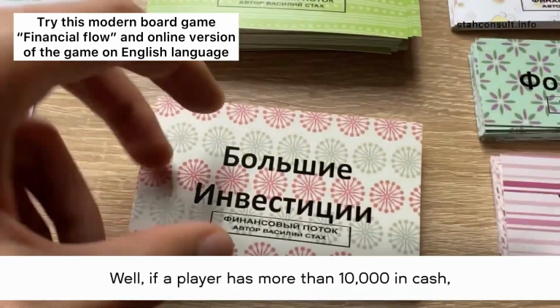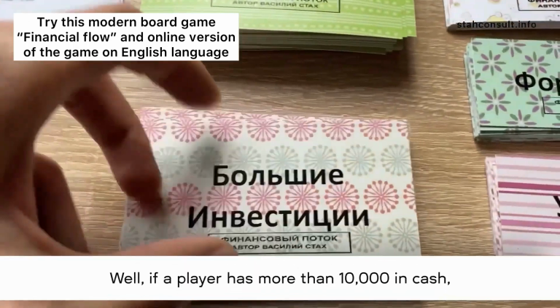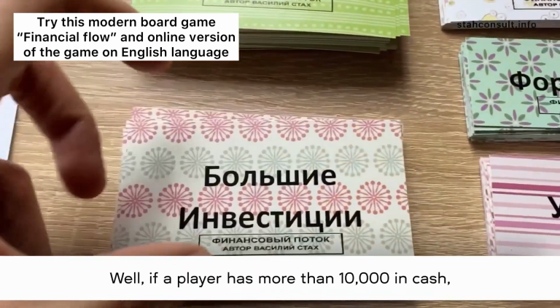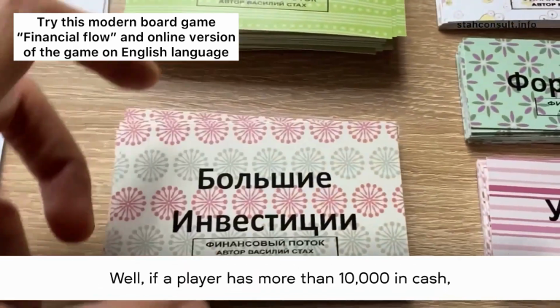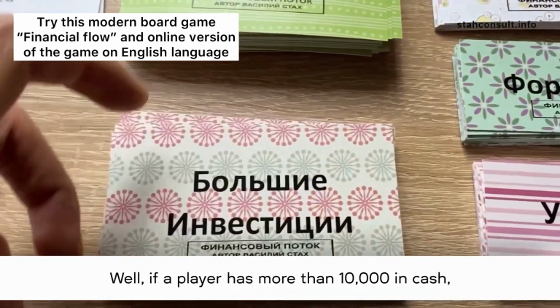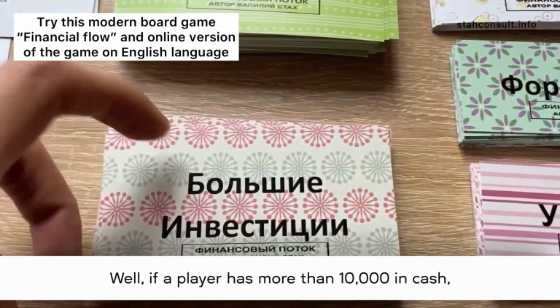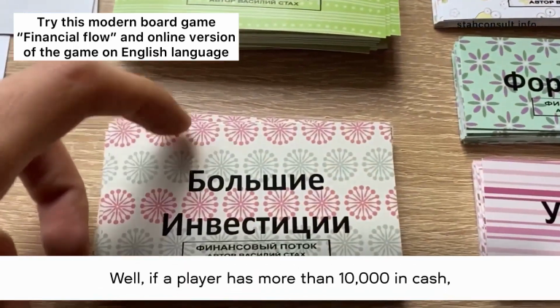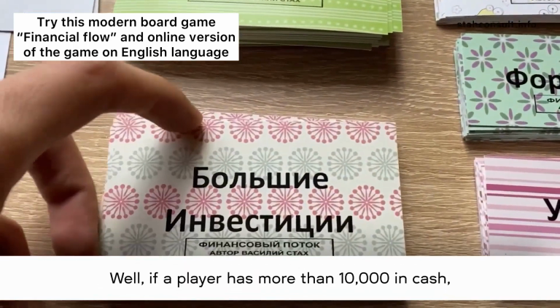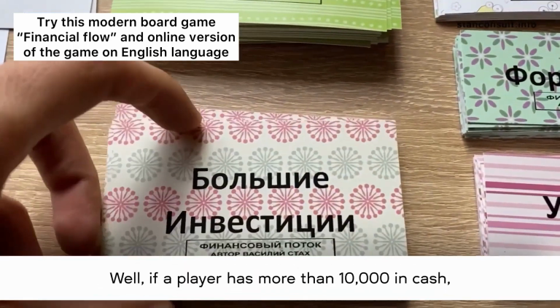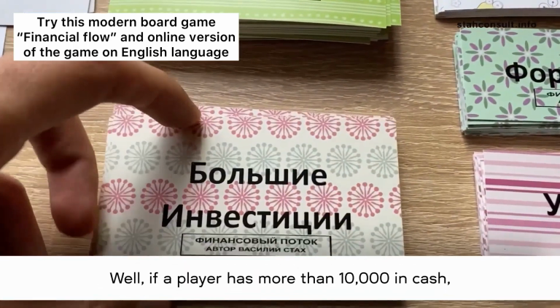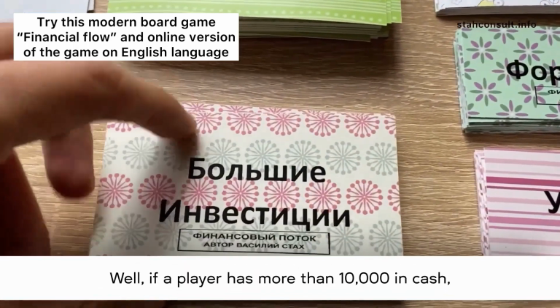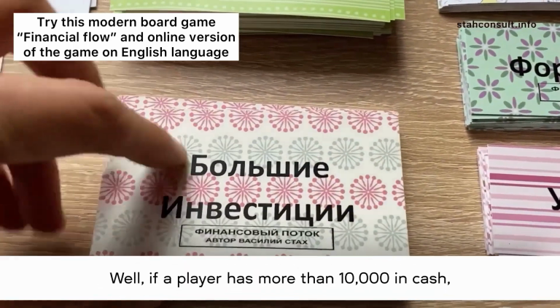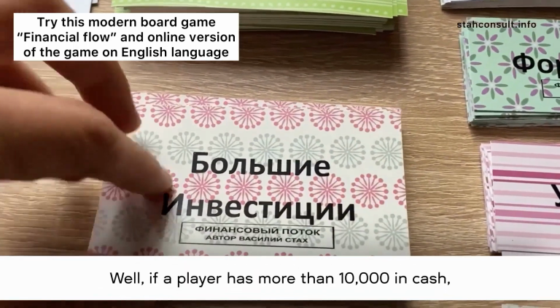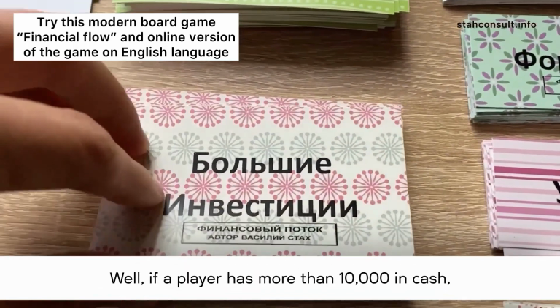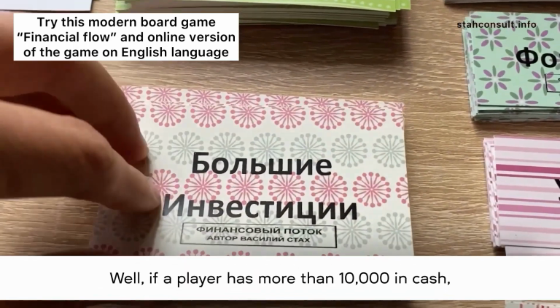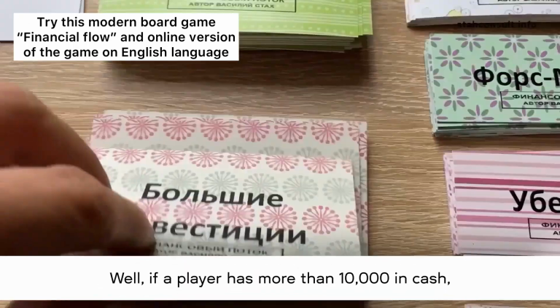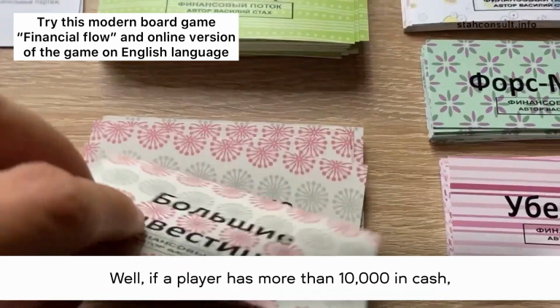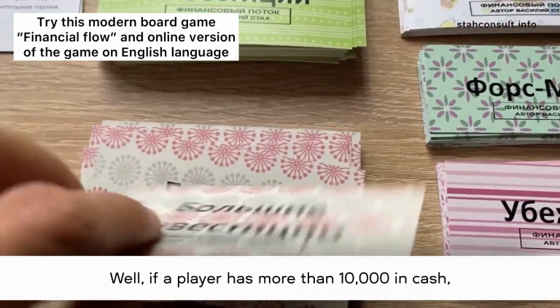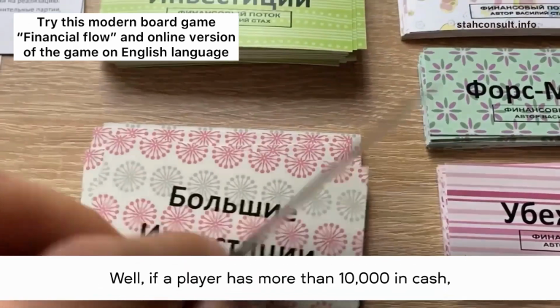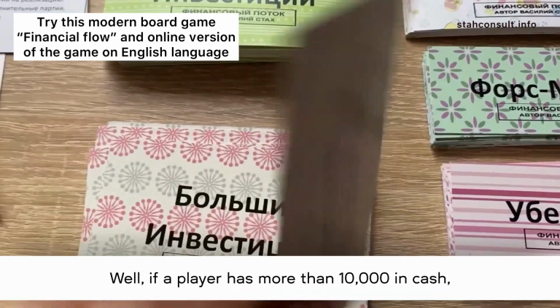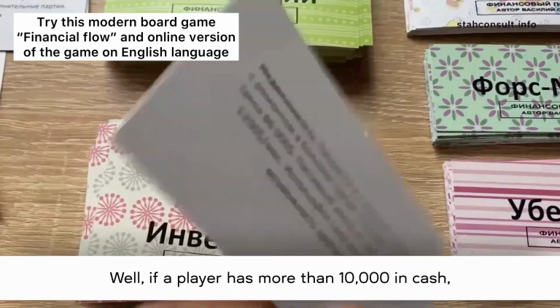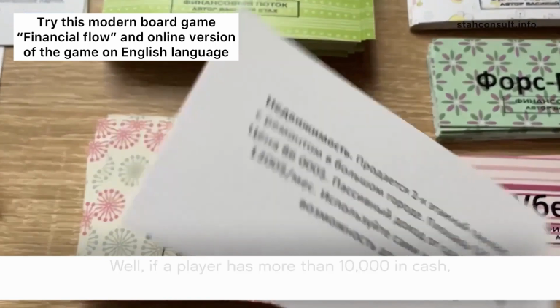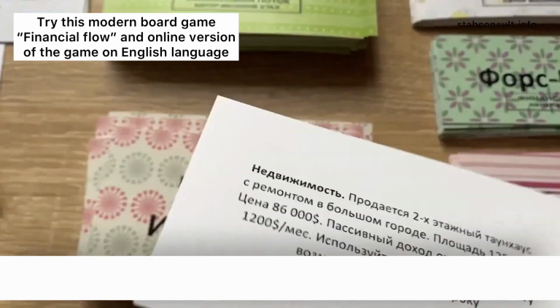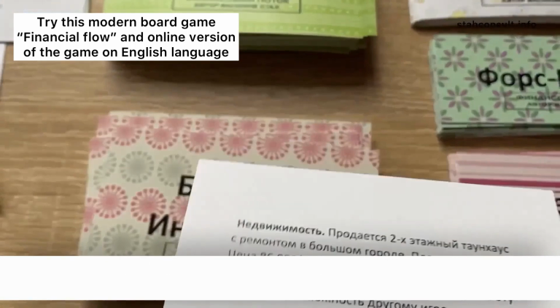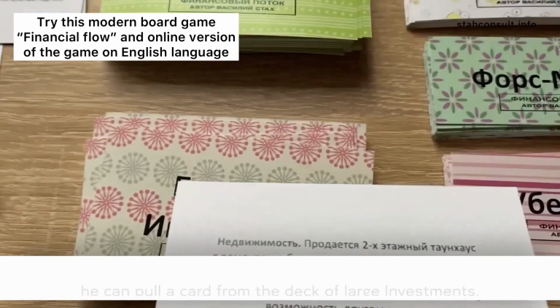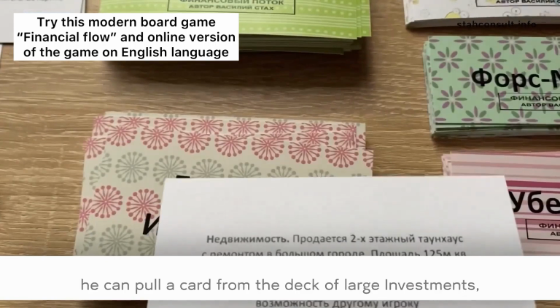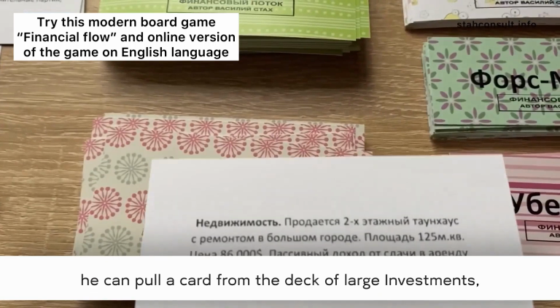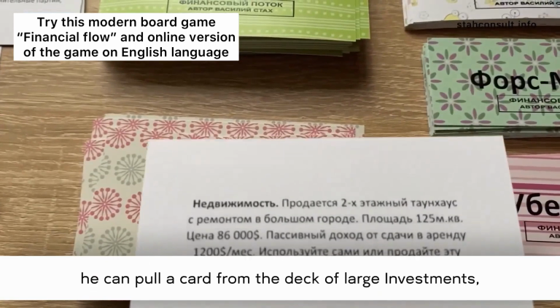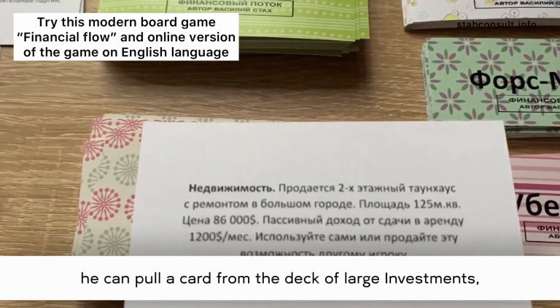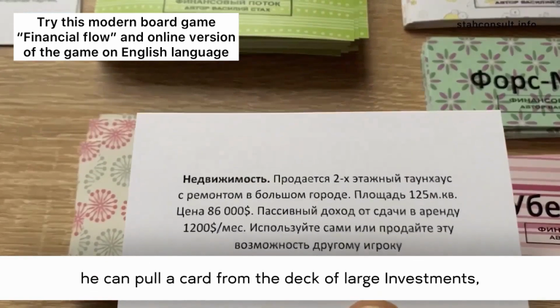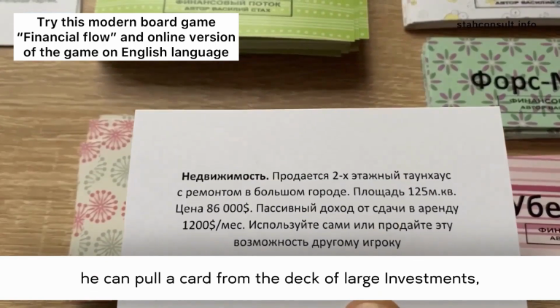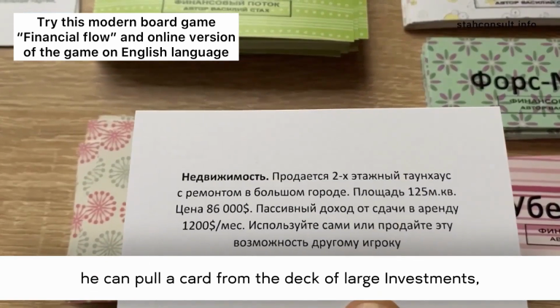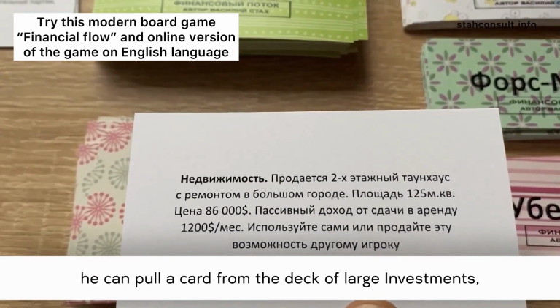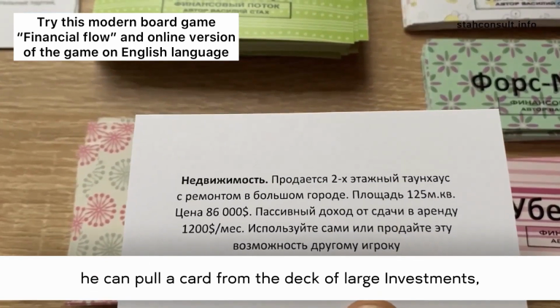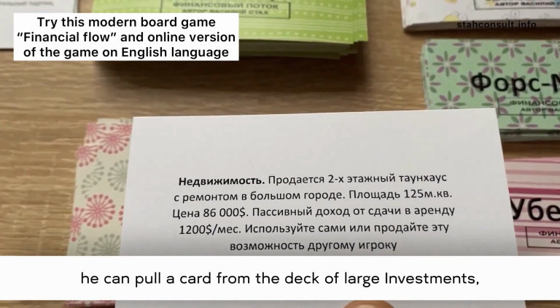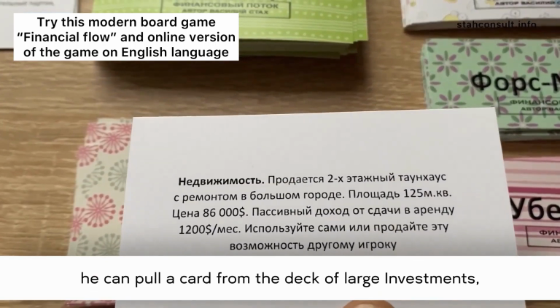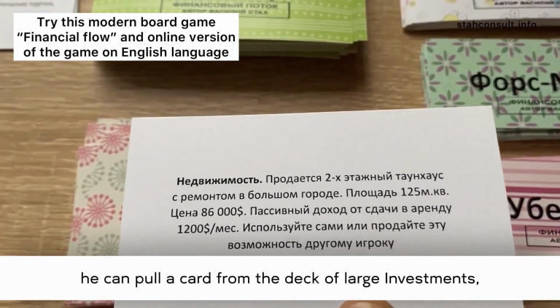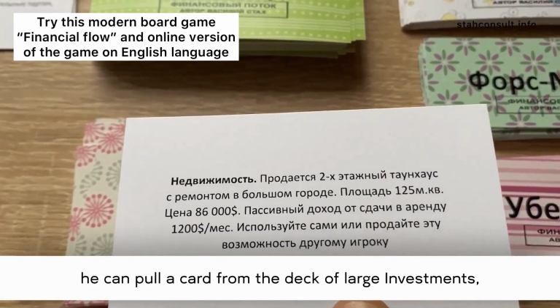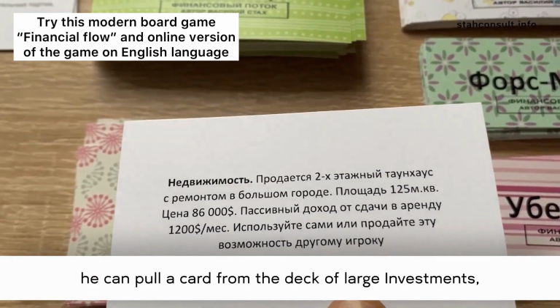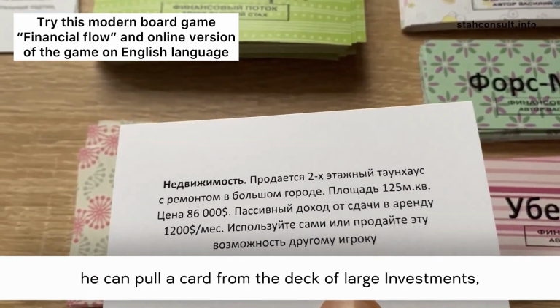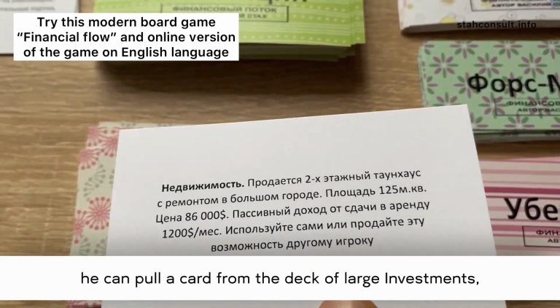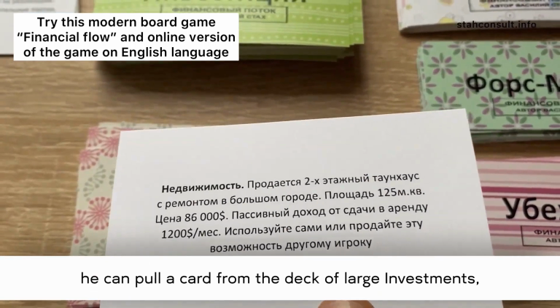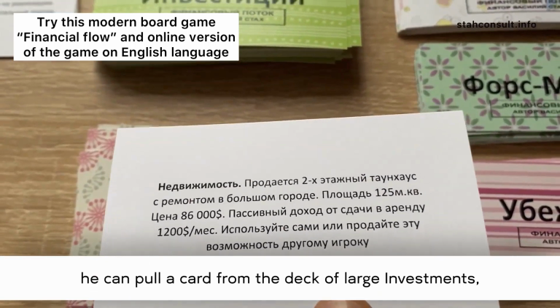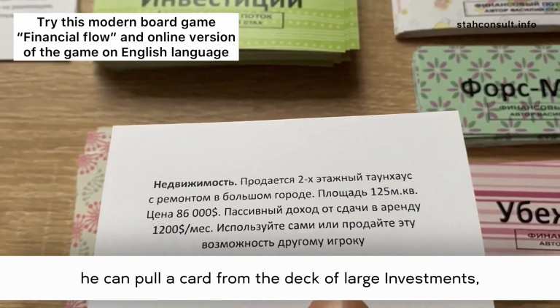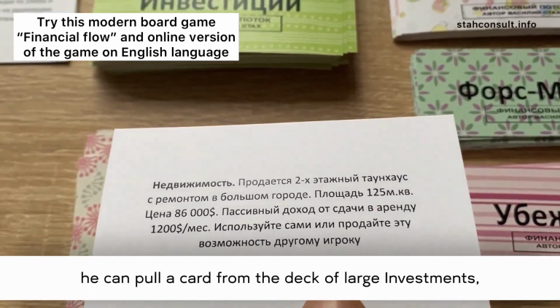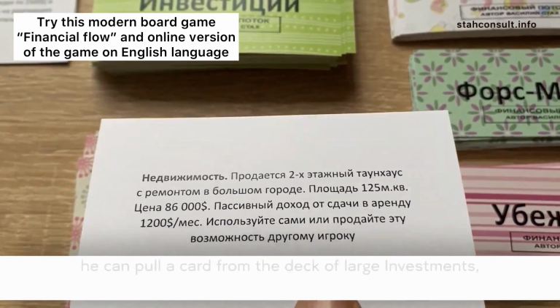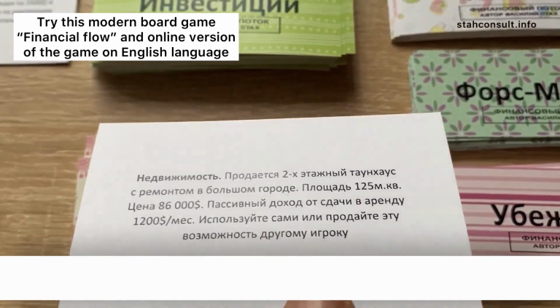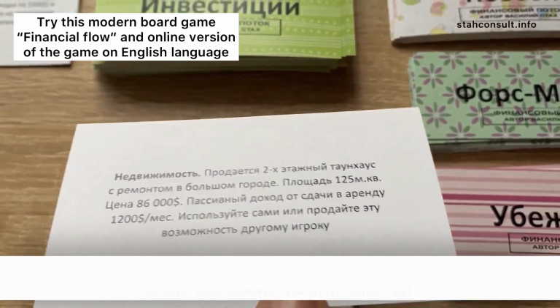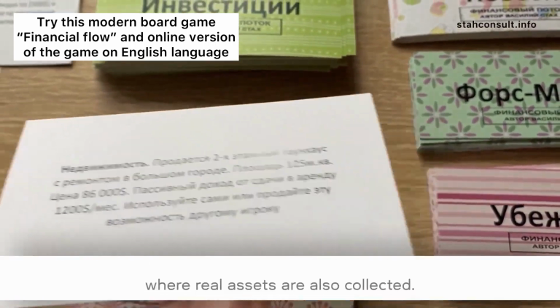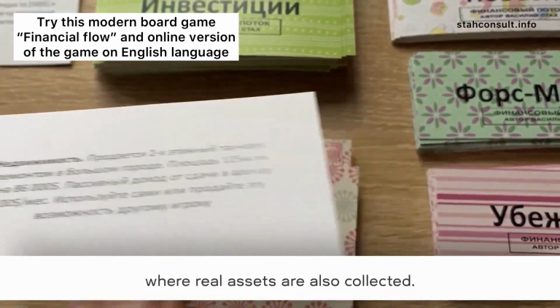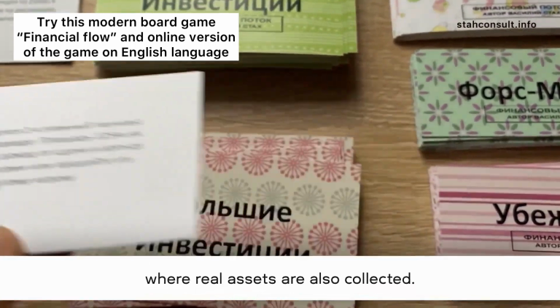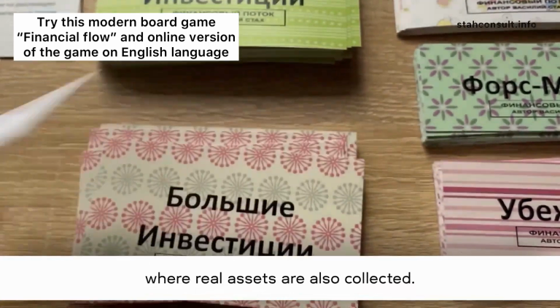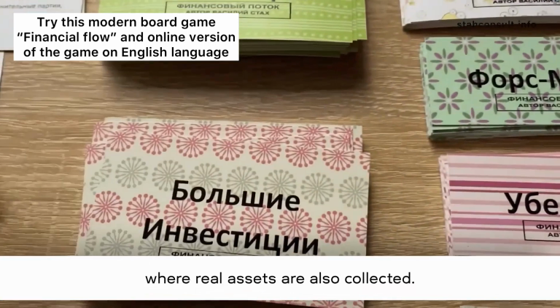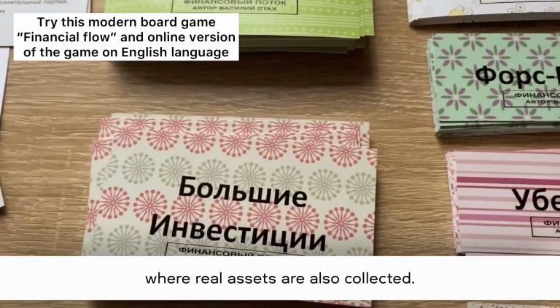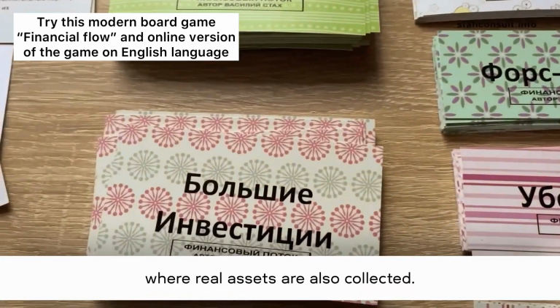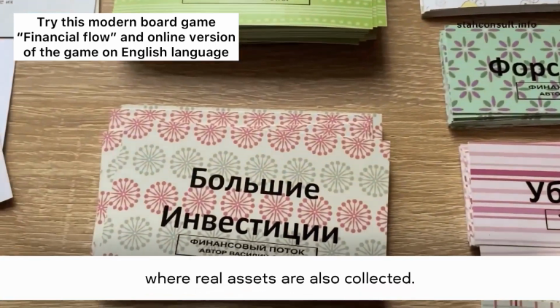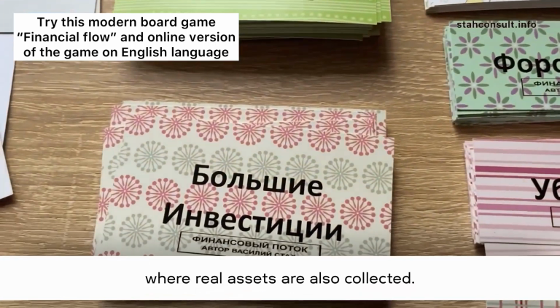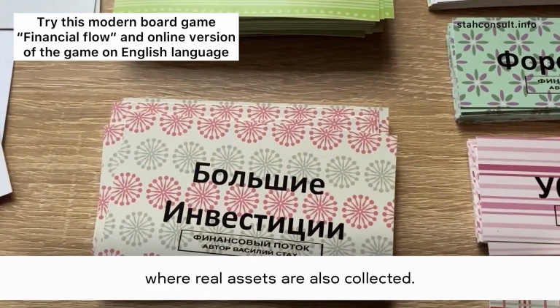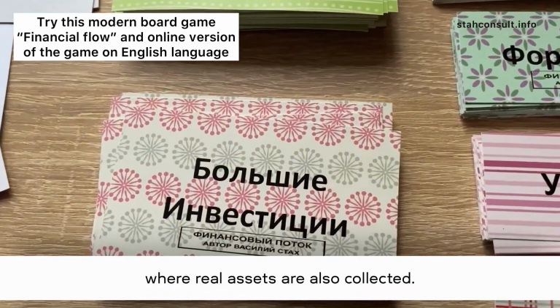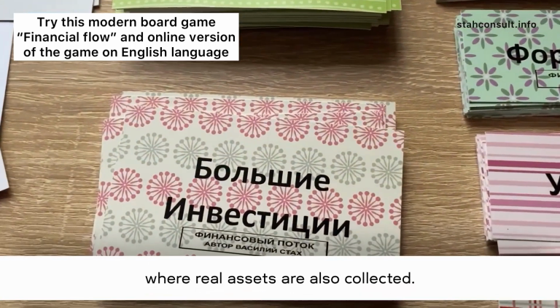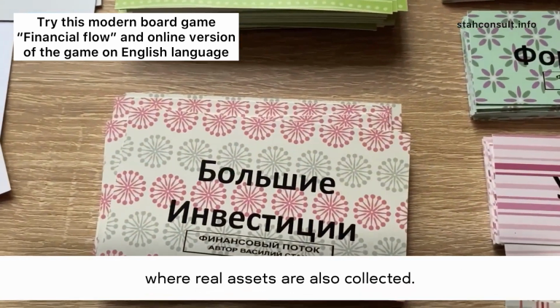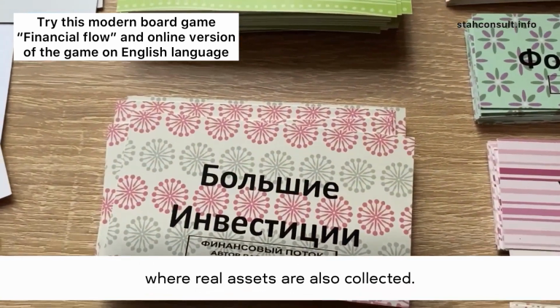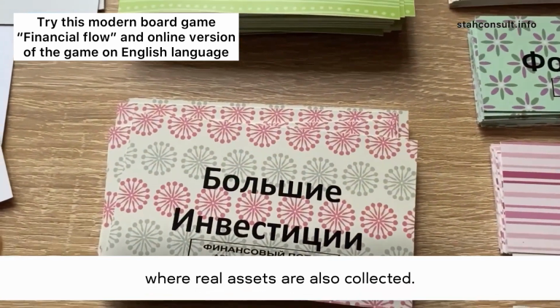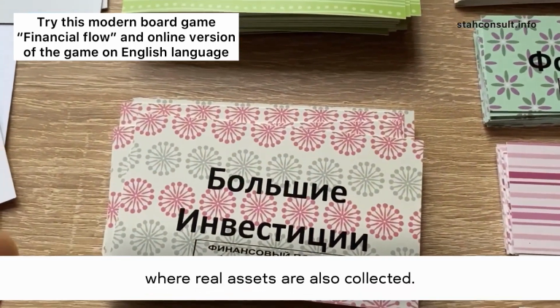If a player has more than $10,000 in cash, he can pull a card from the deck of large investments, where real assets are also collected.